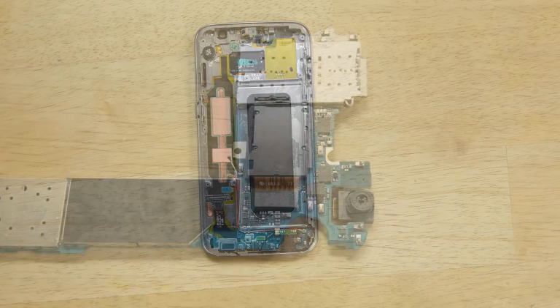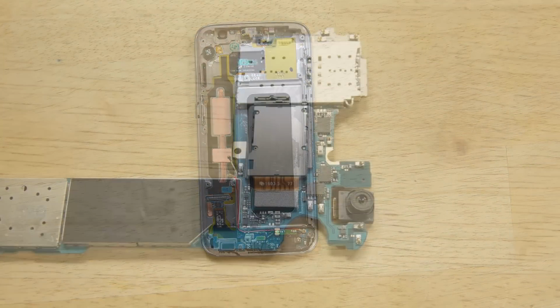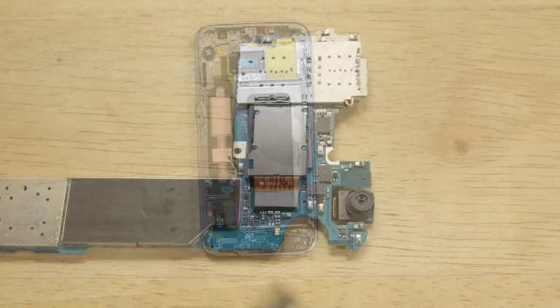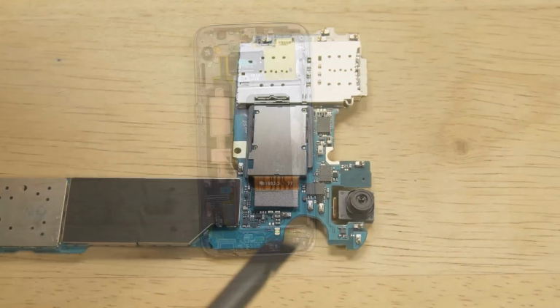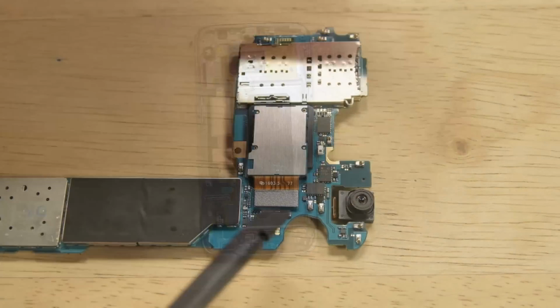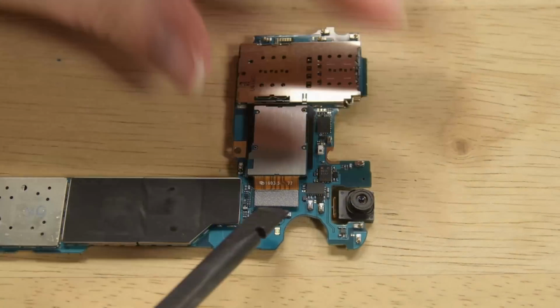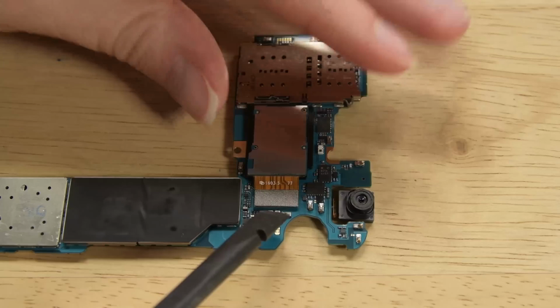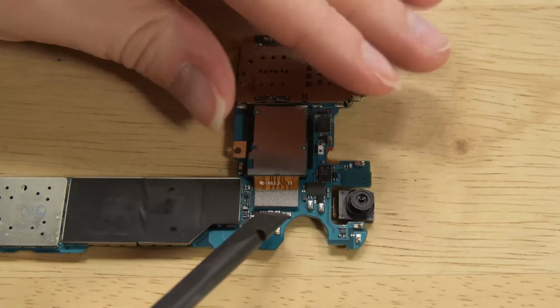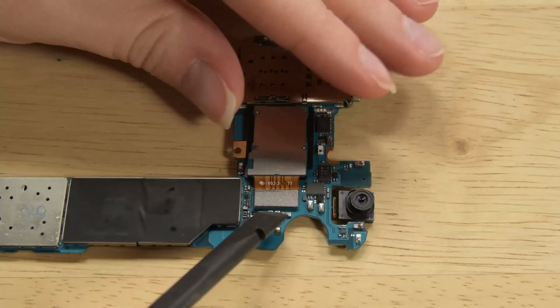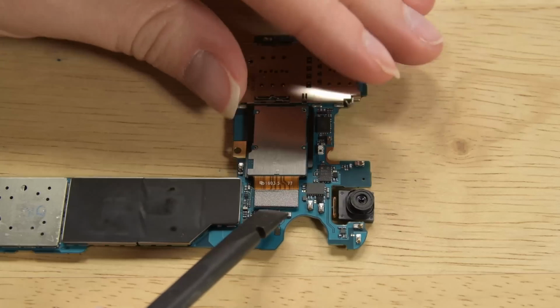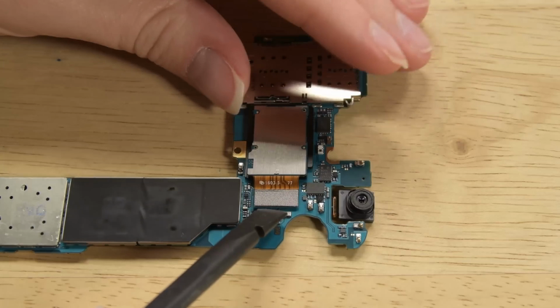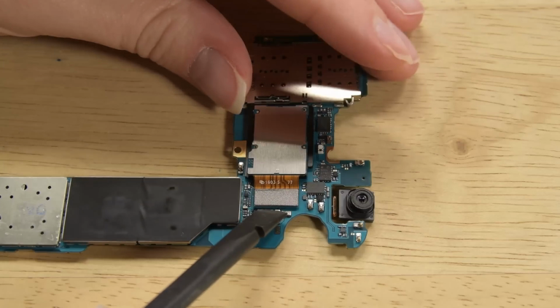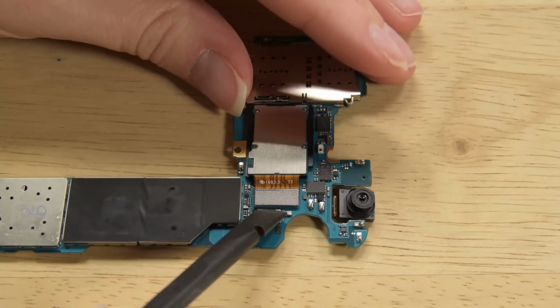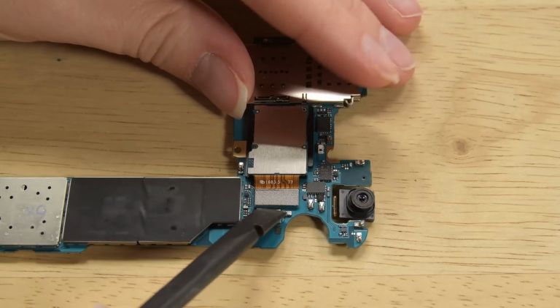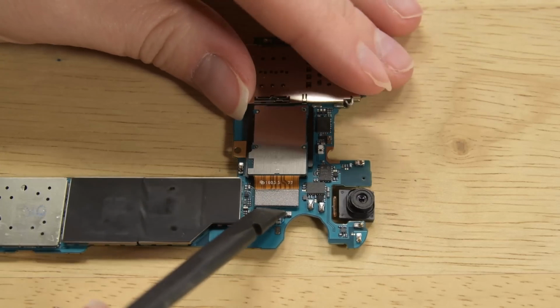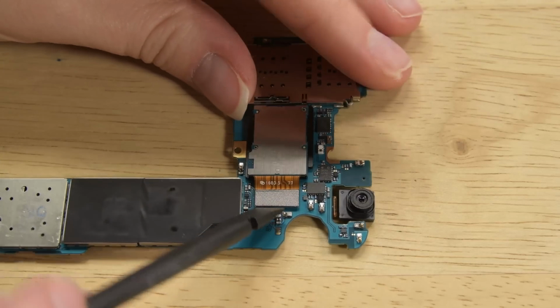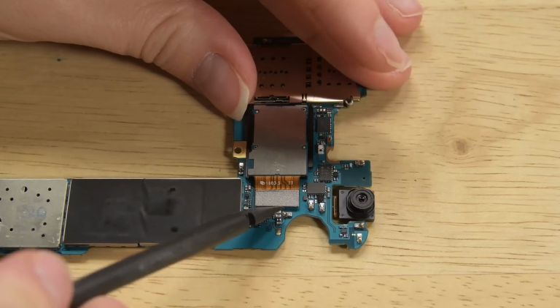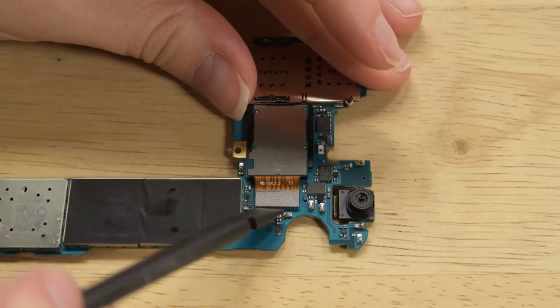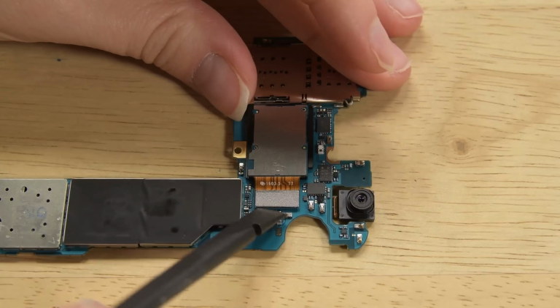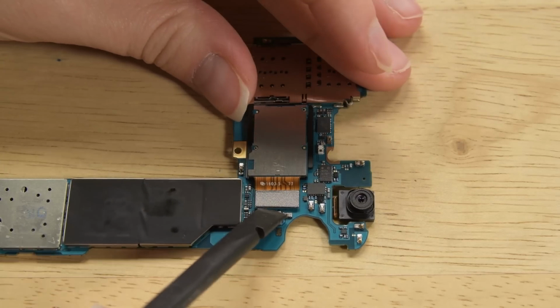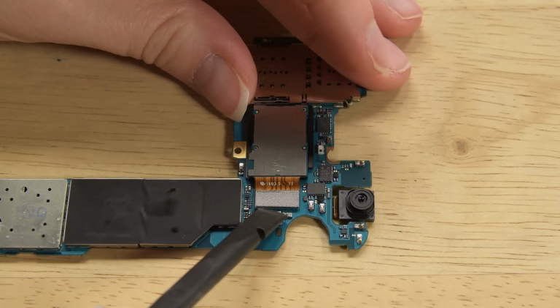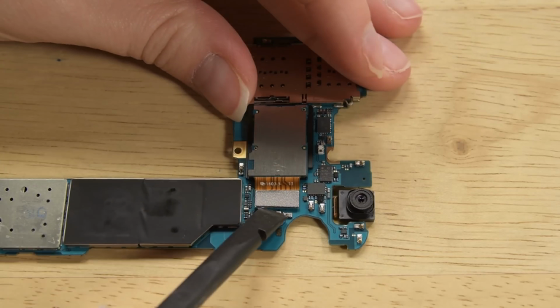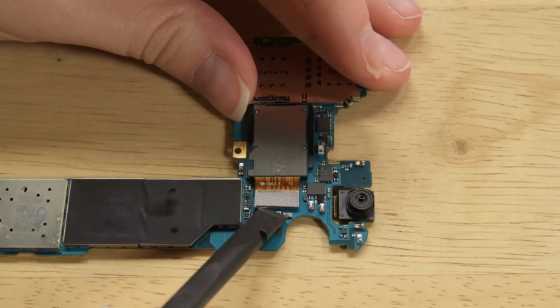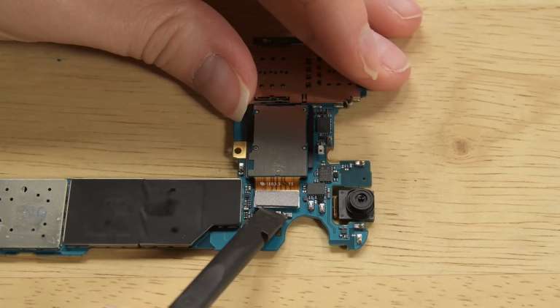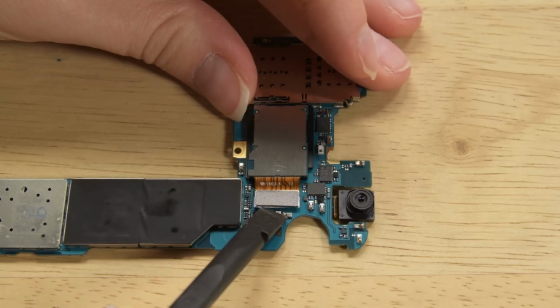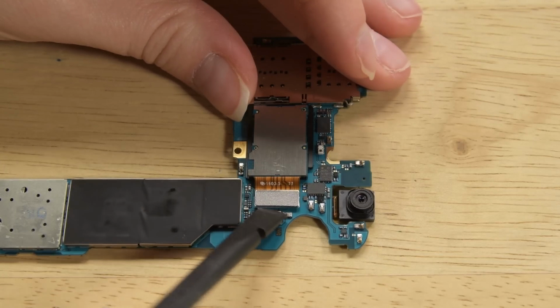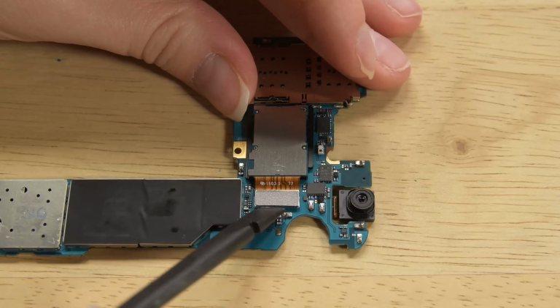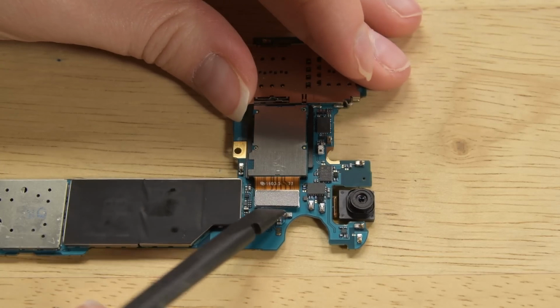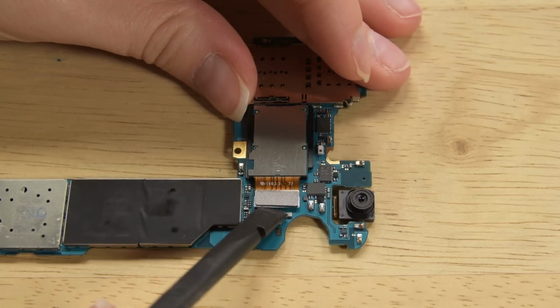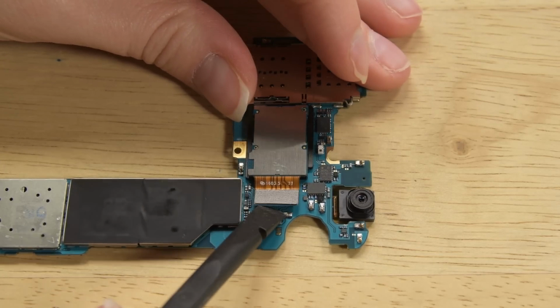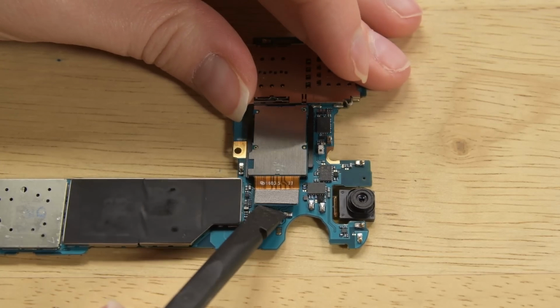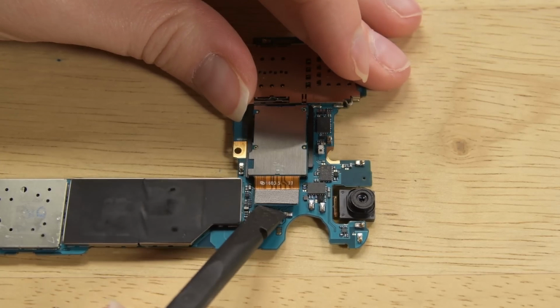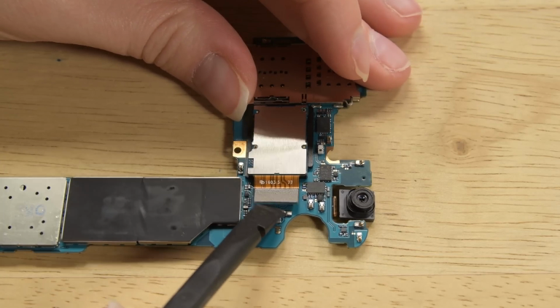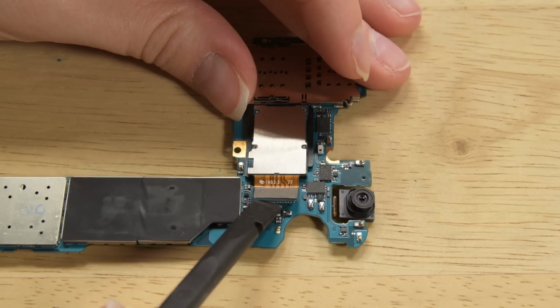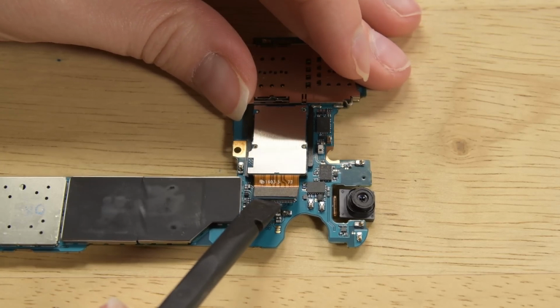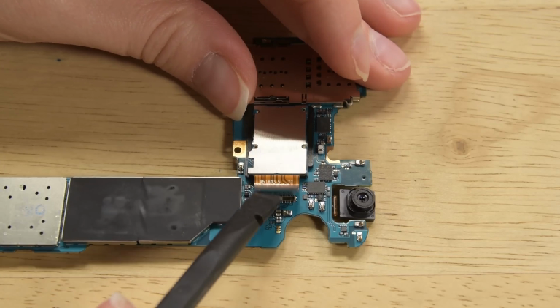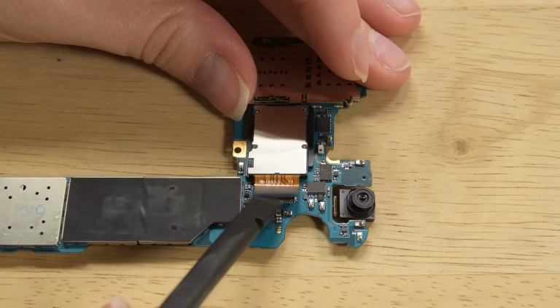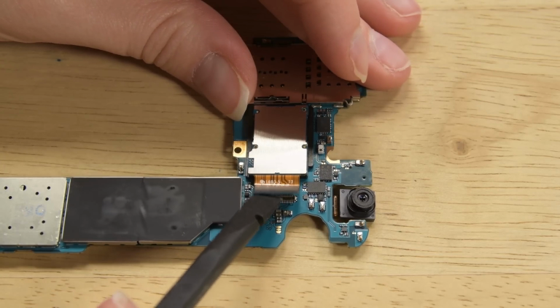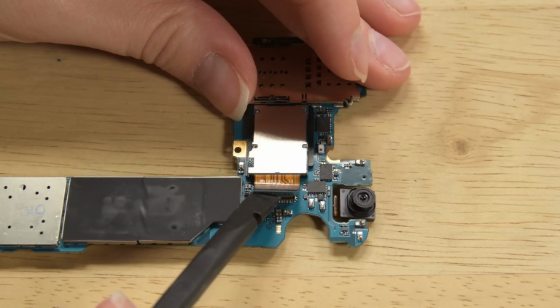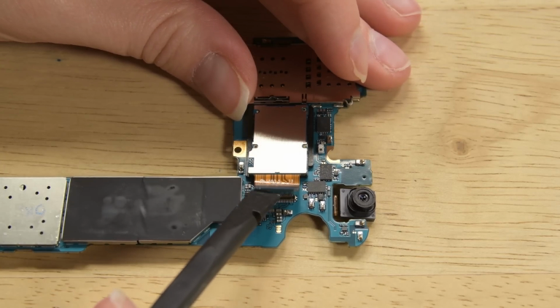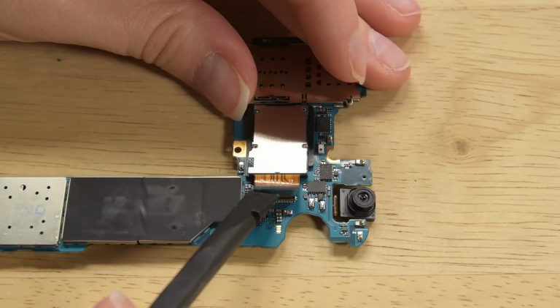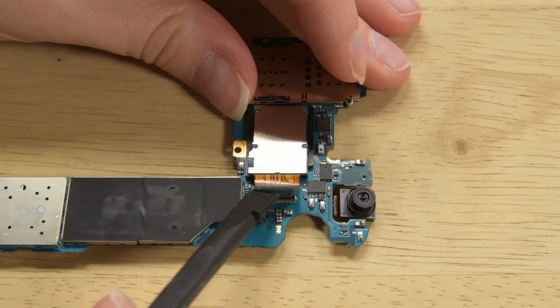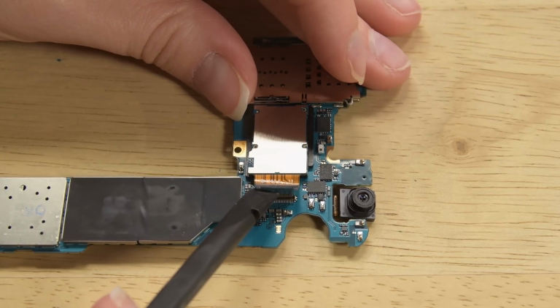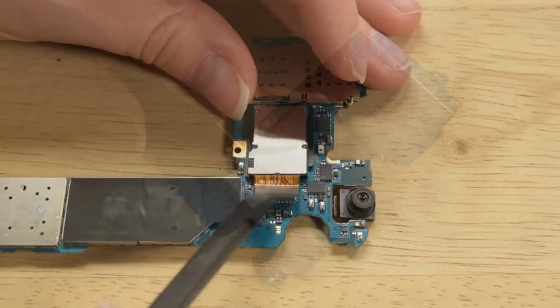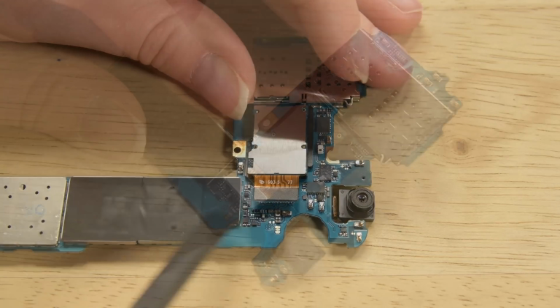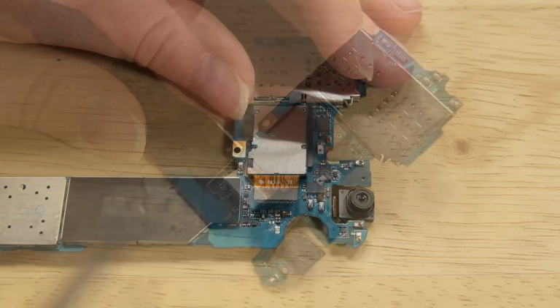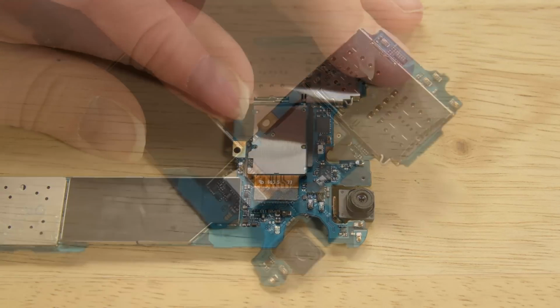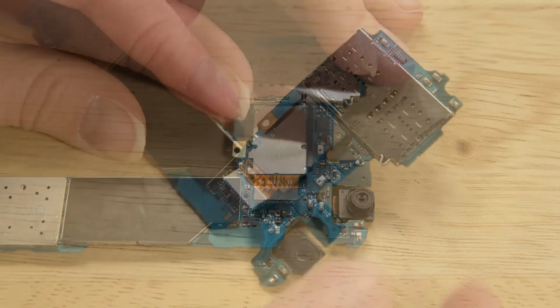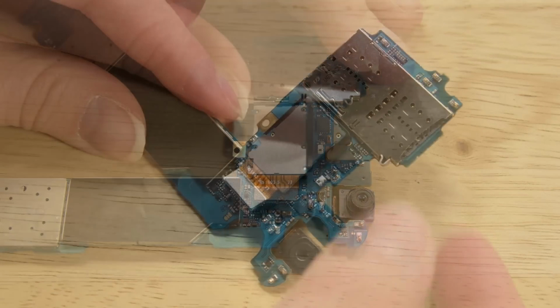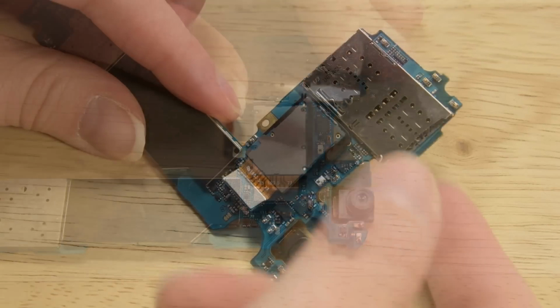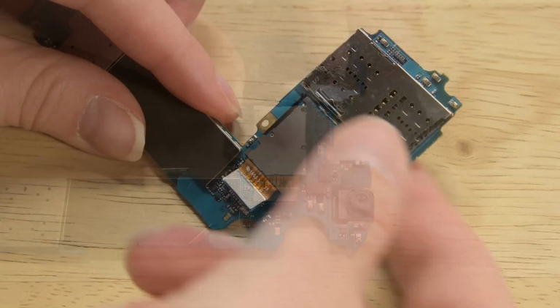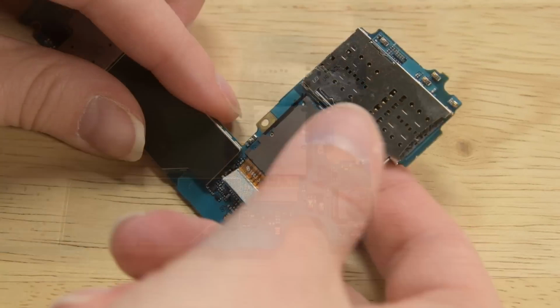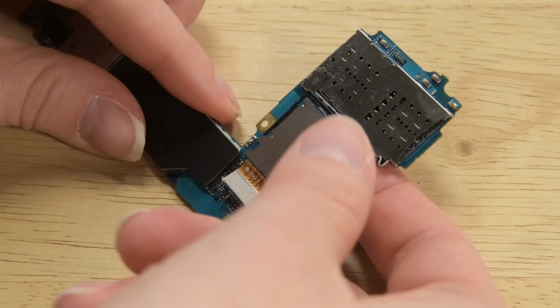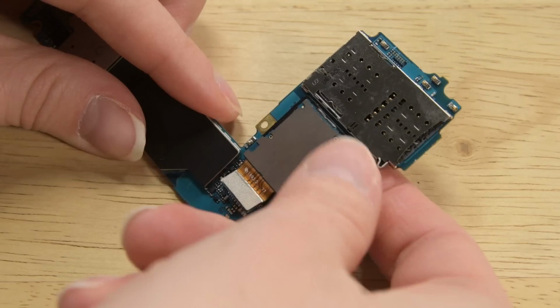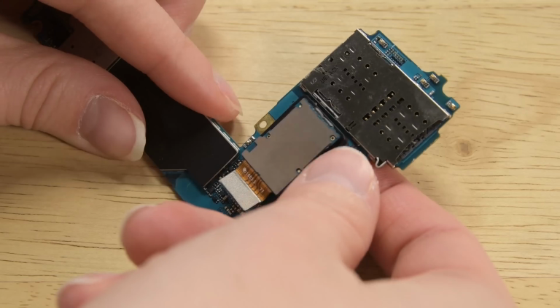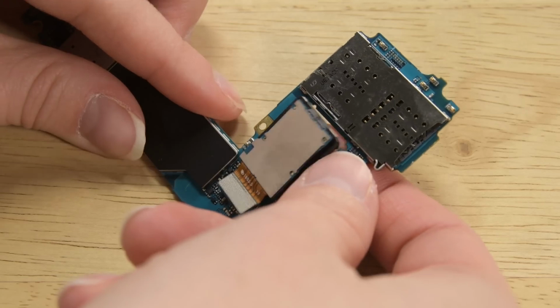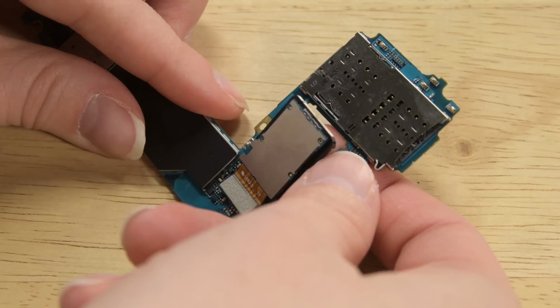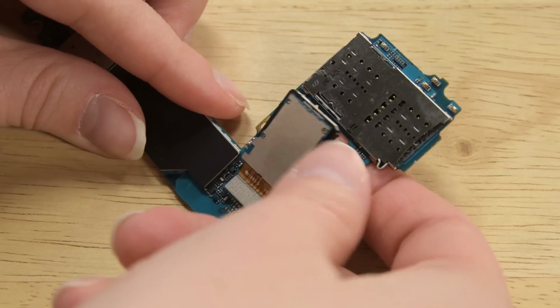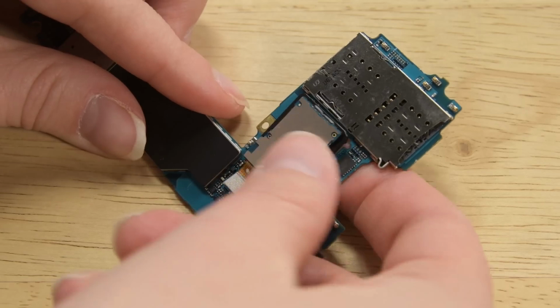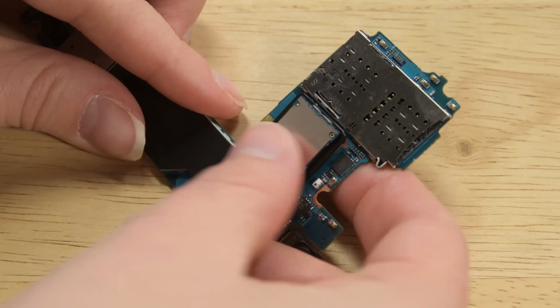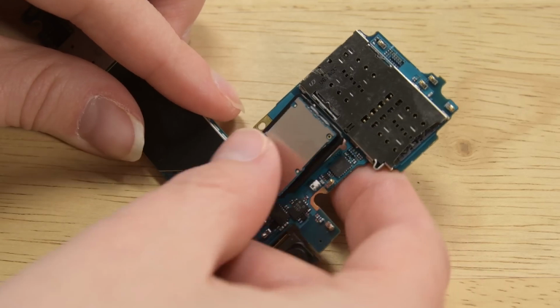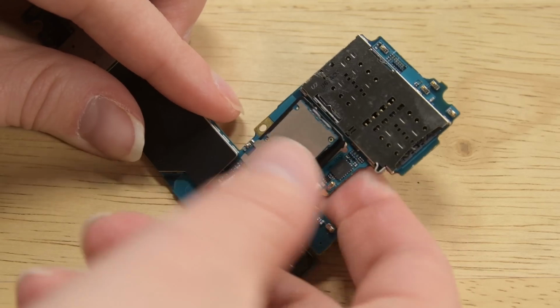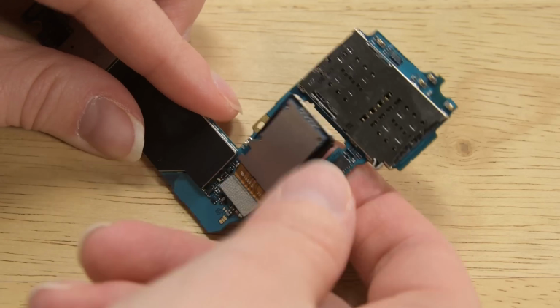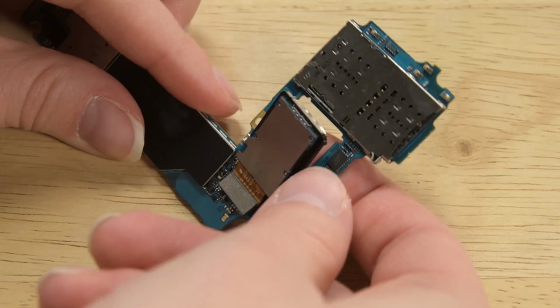To release the rear-facing camera, you just need to turn the board over and disconnect the cable holding it in place. Then you can push the camera through the board.